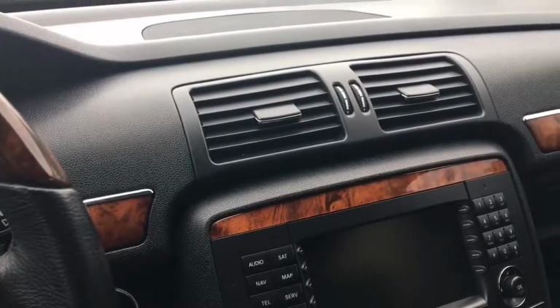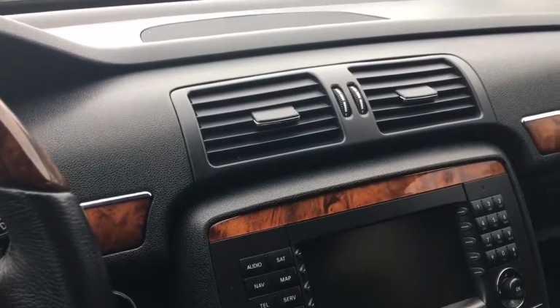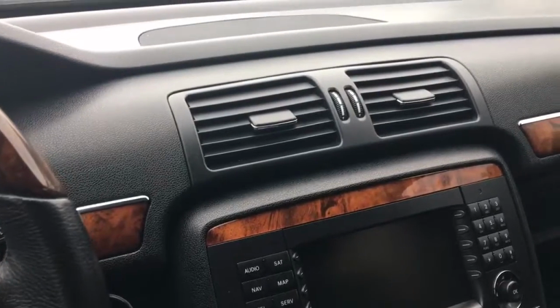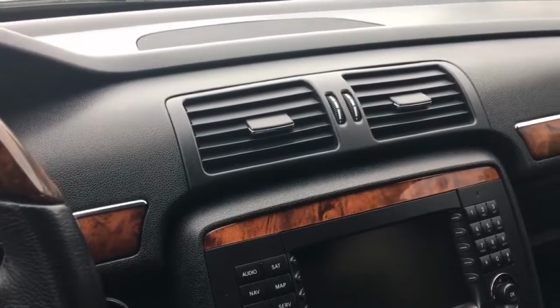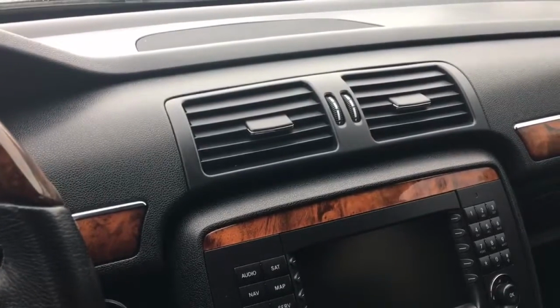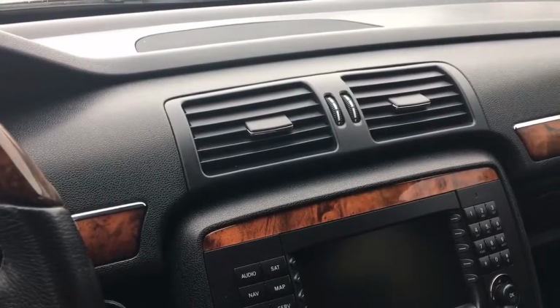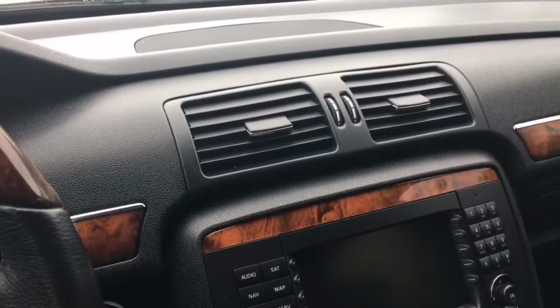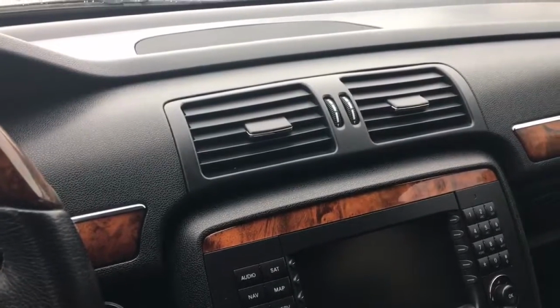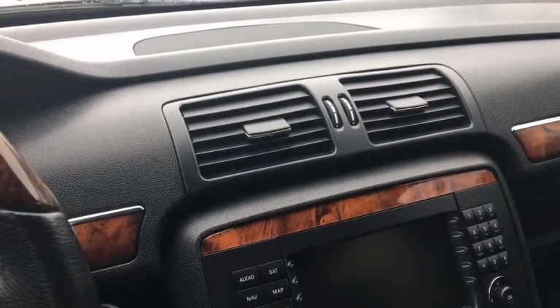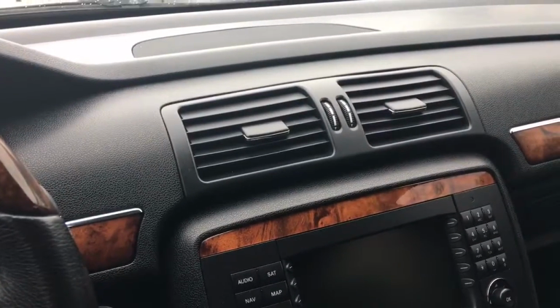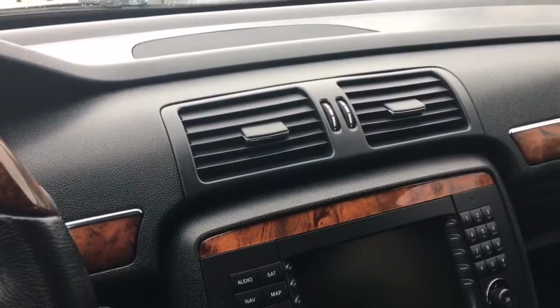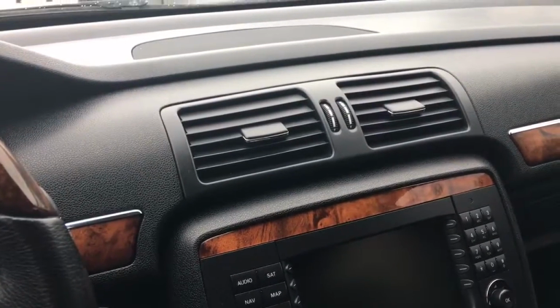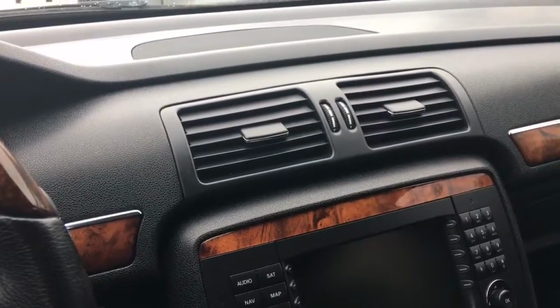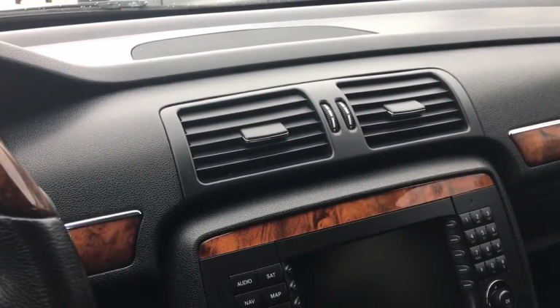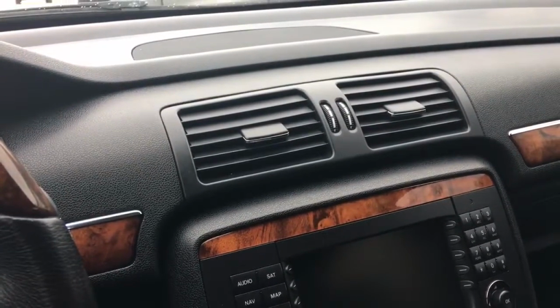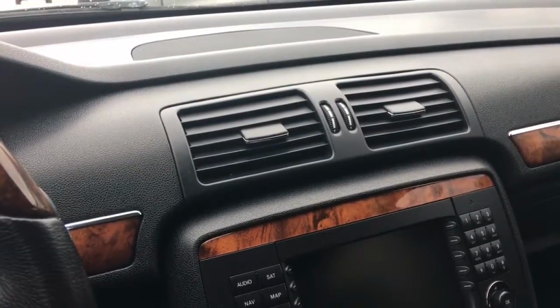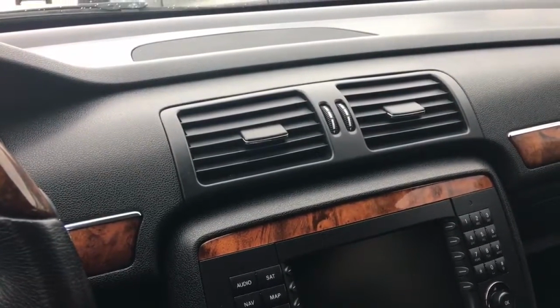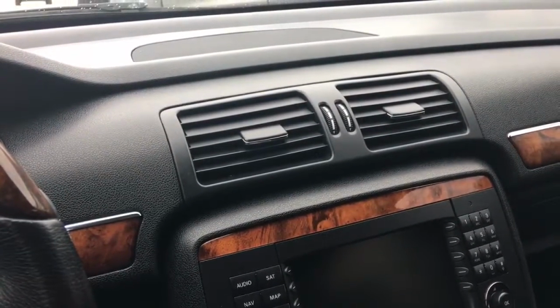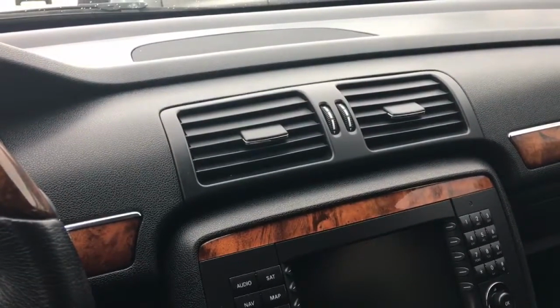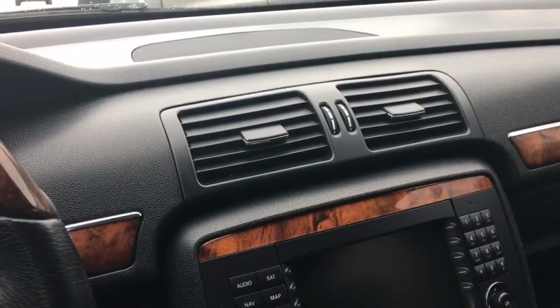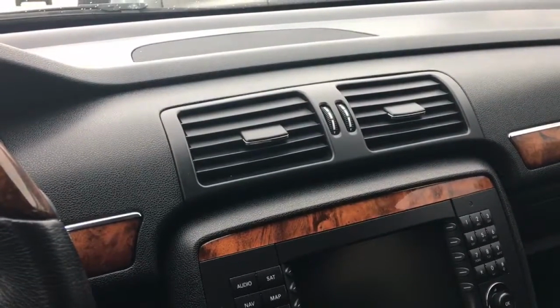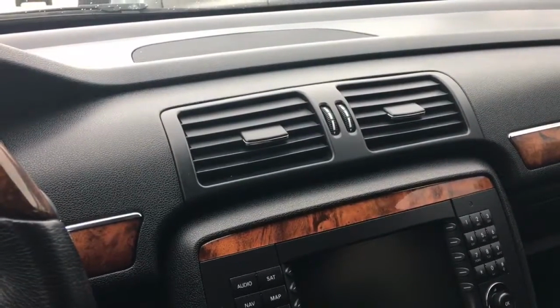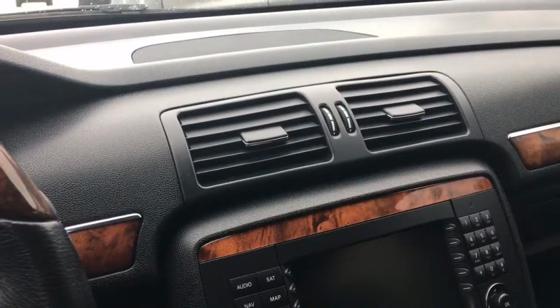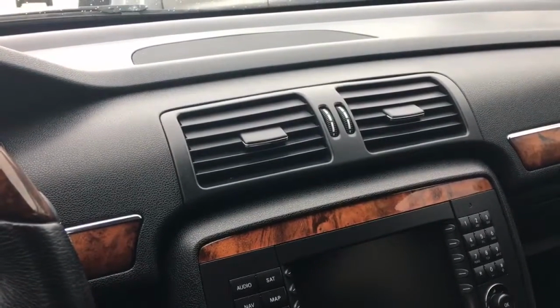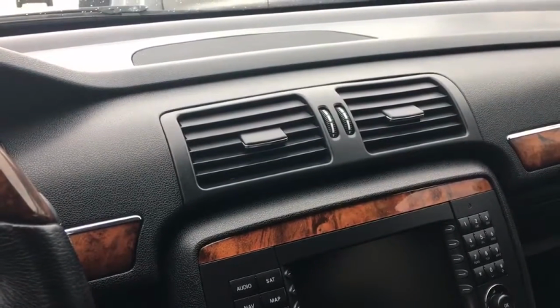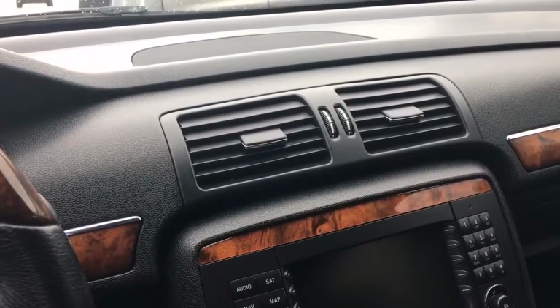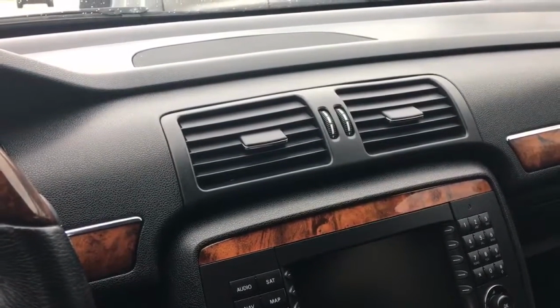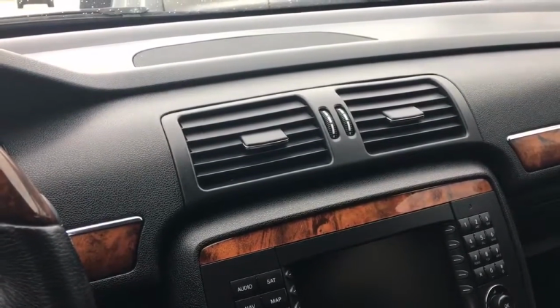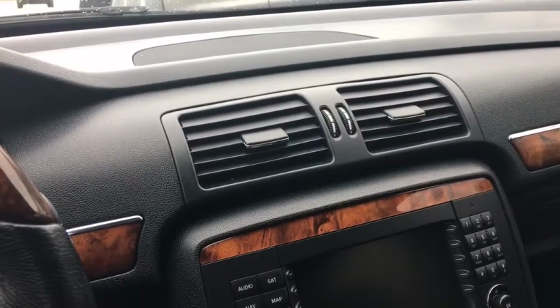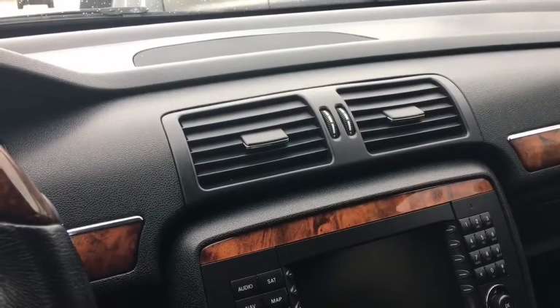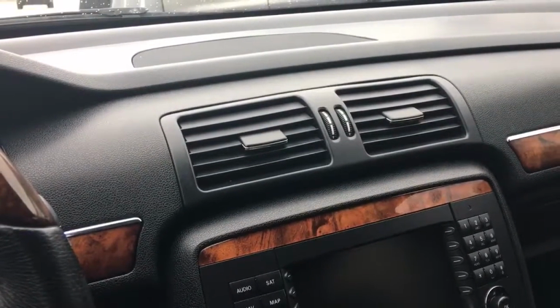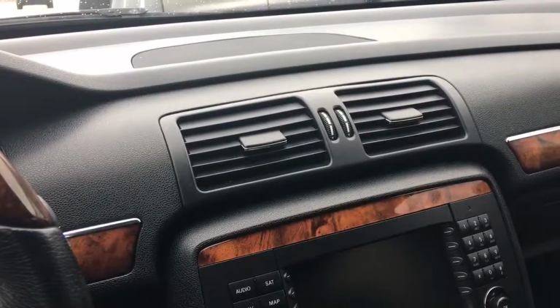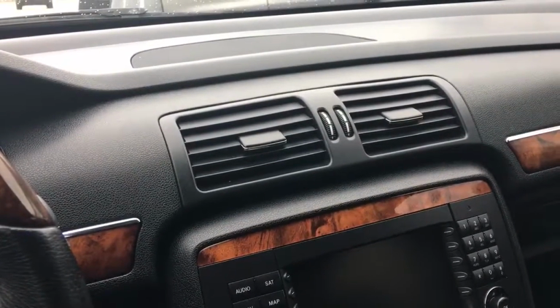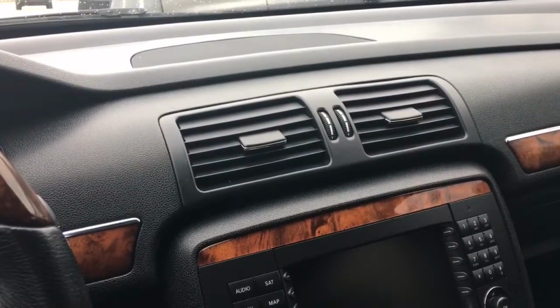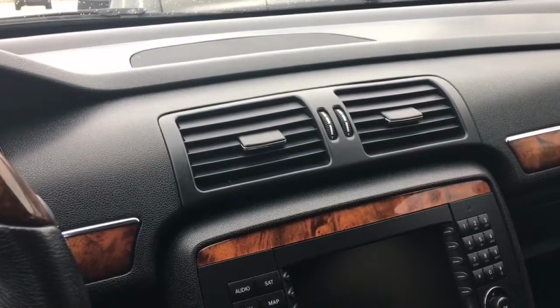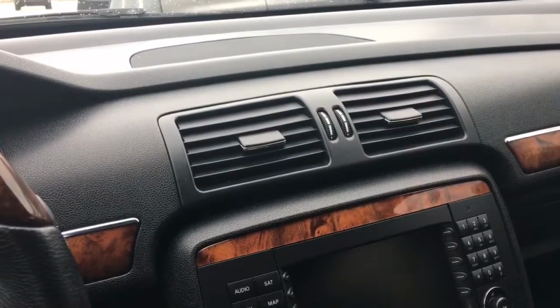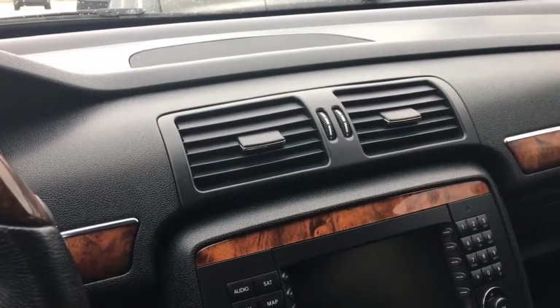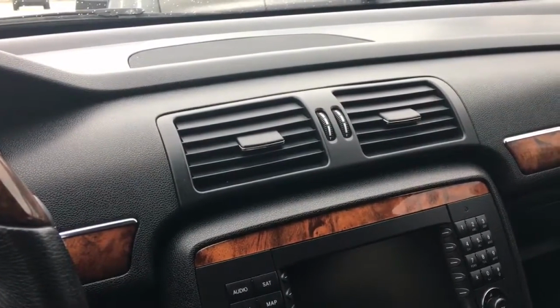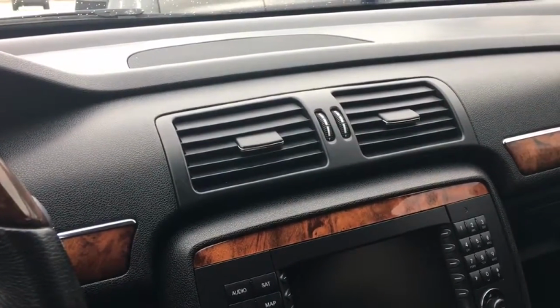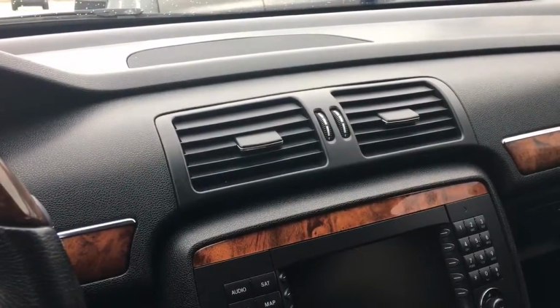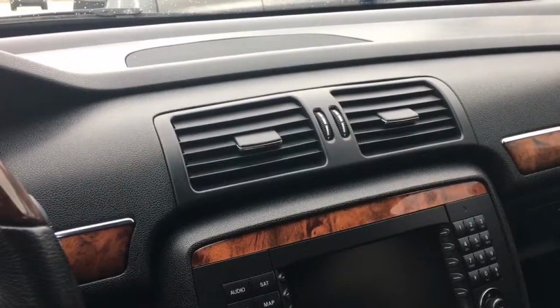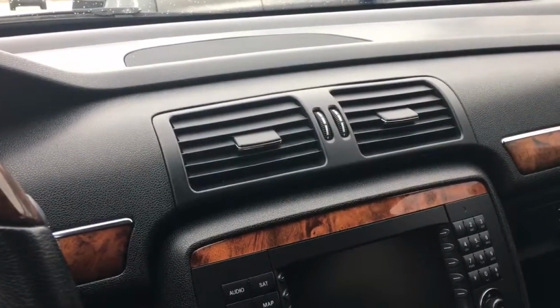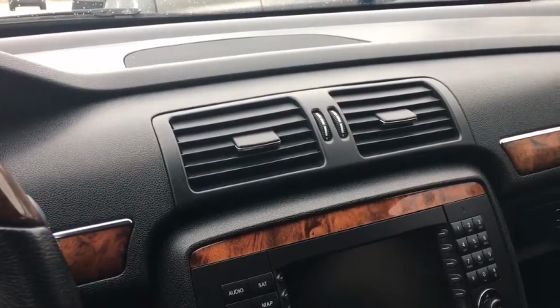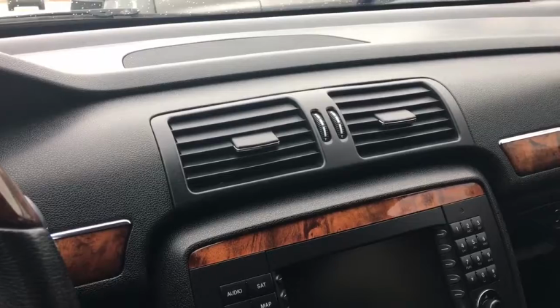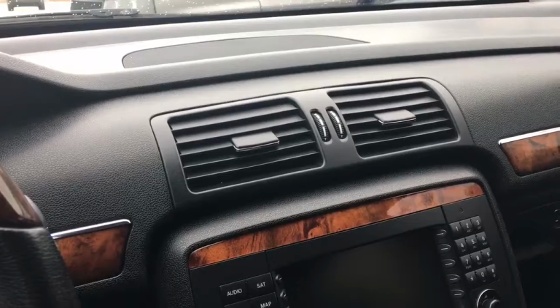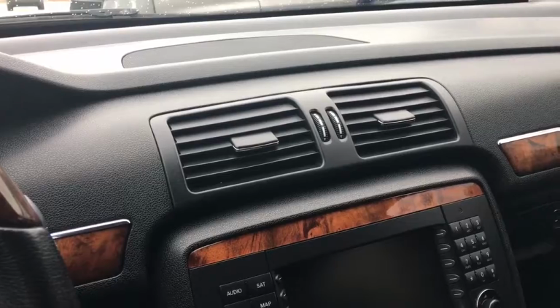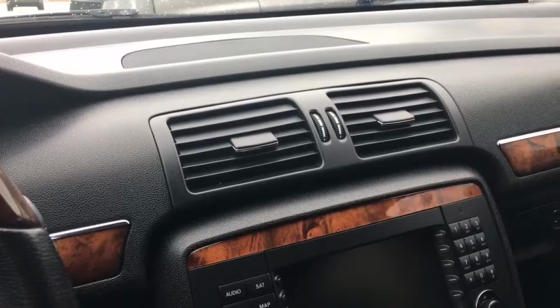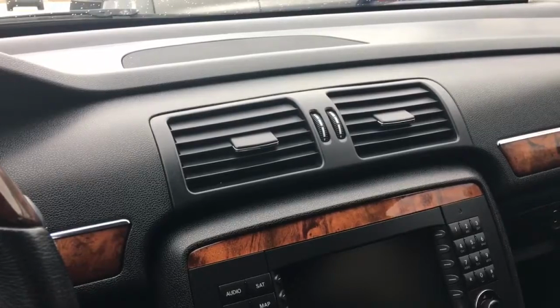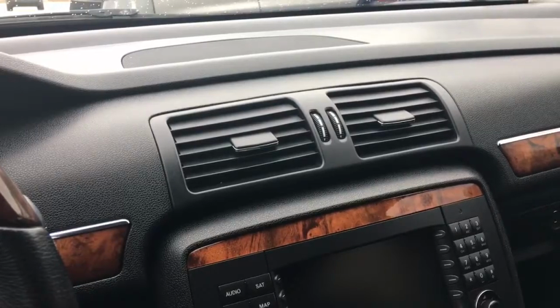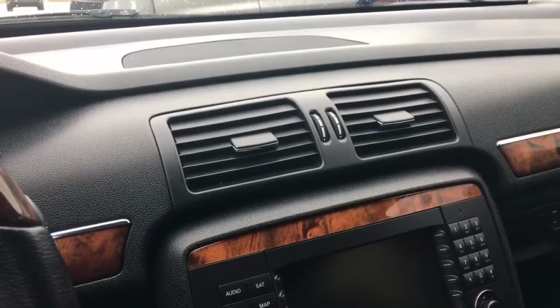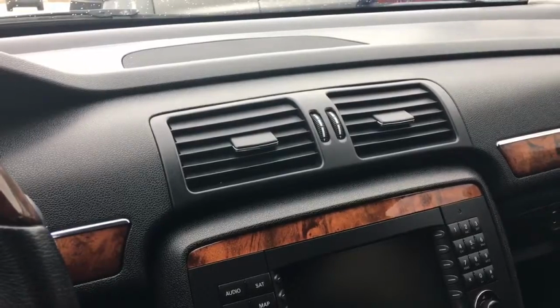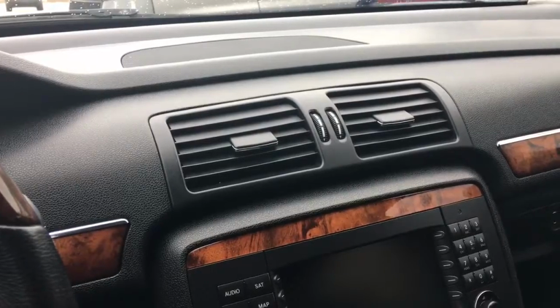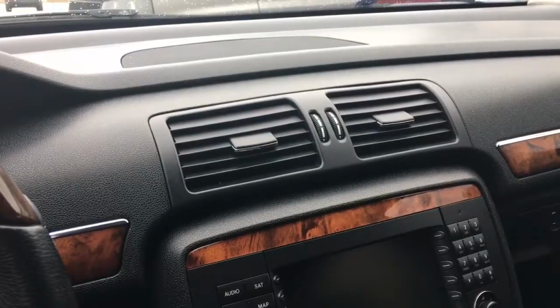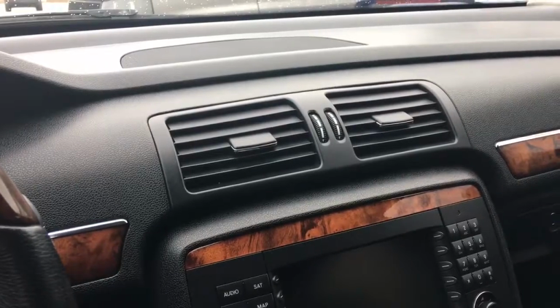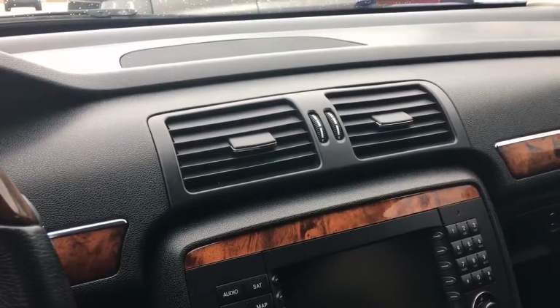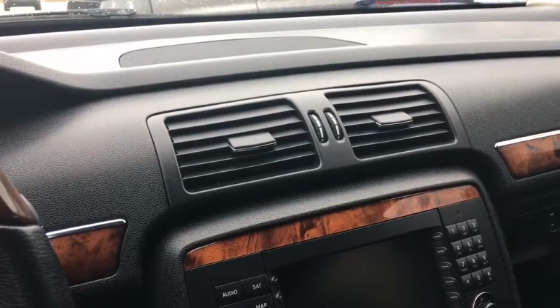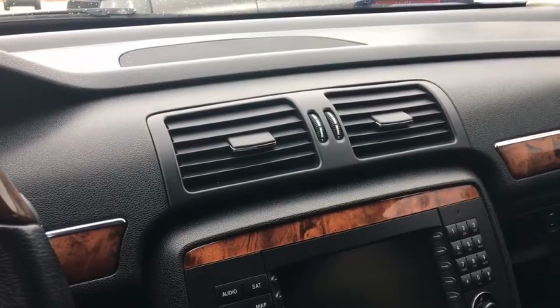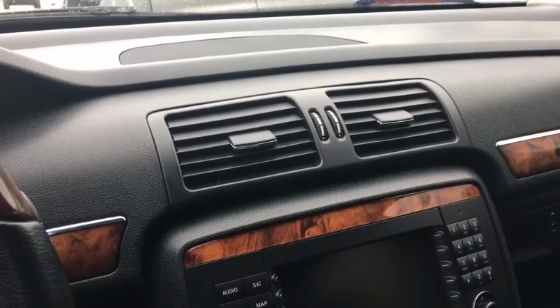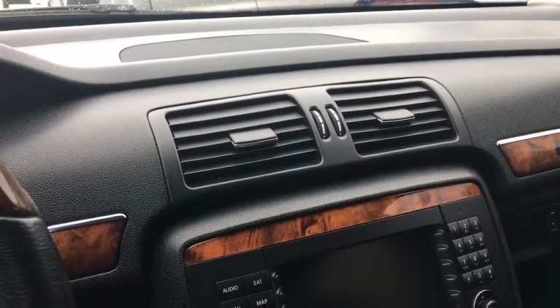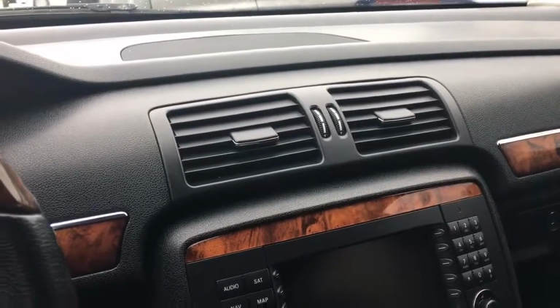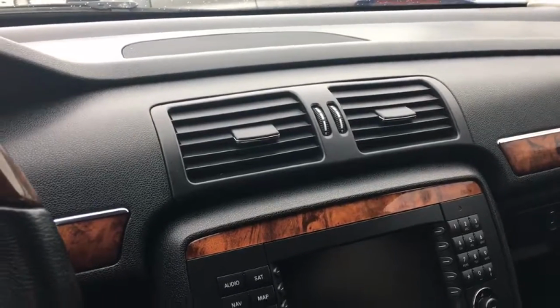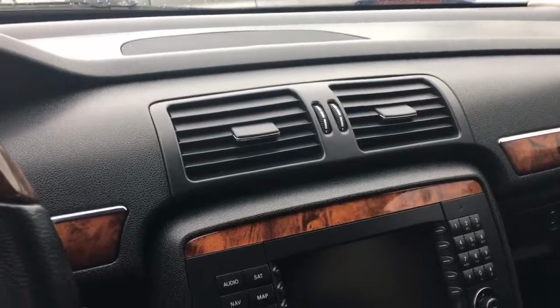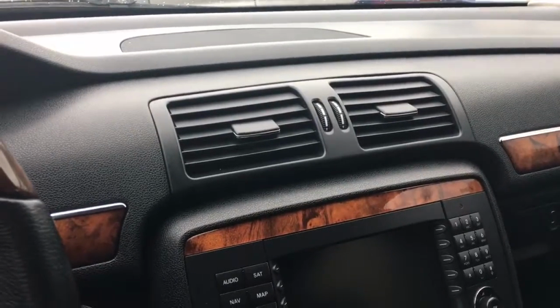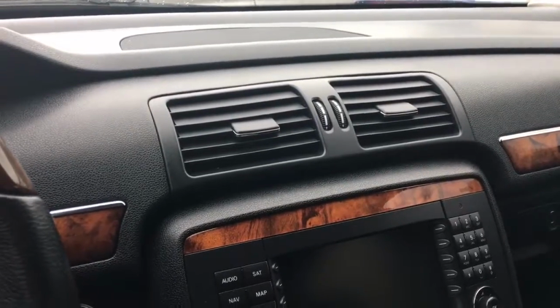If you want more information on this vehicle or additional photographs, you can visit our website at www.bulletproofauto.ca. Thanks for looking.